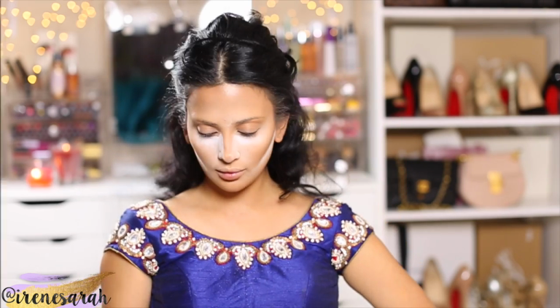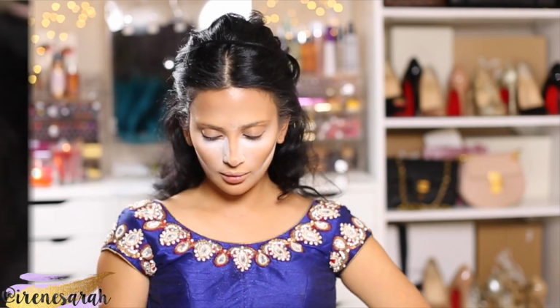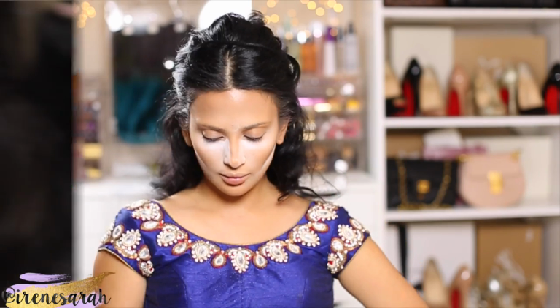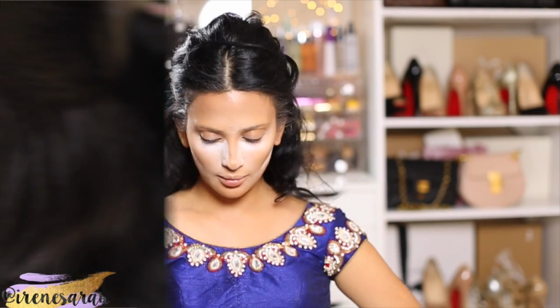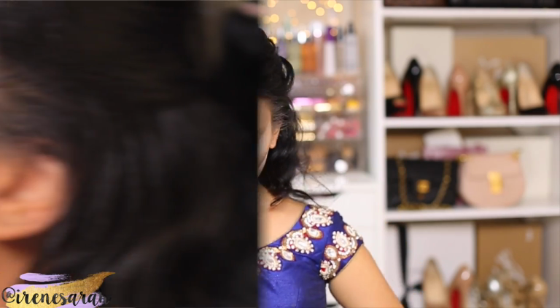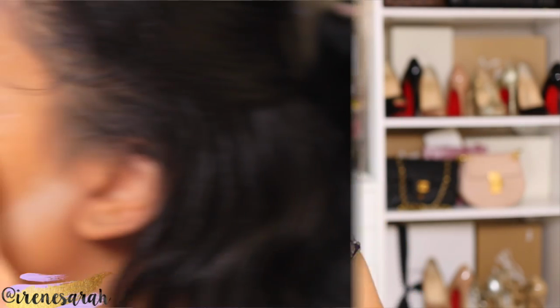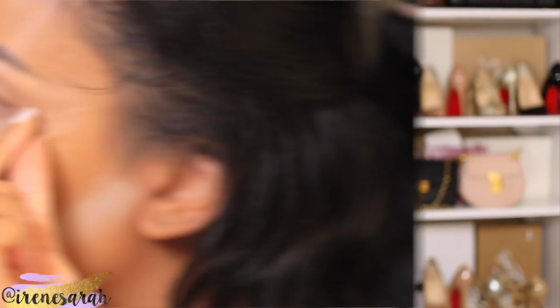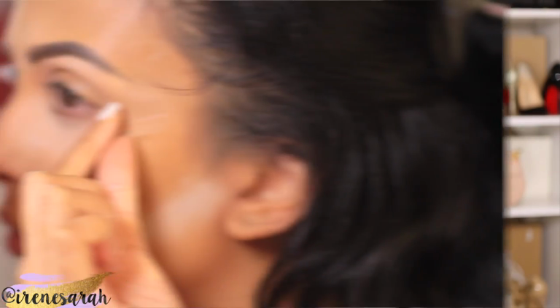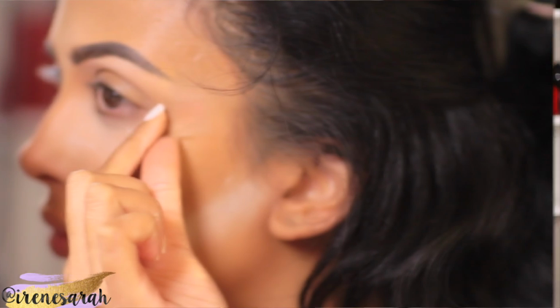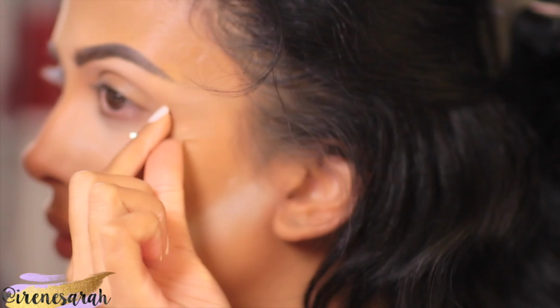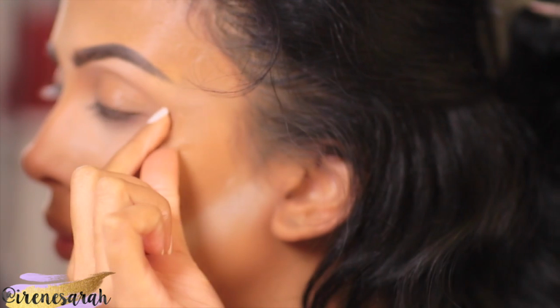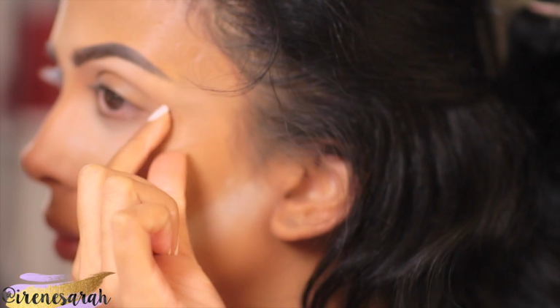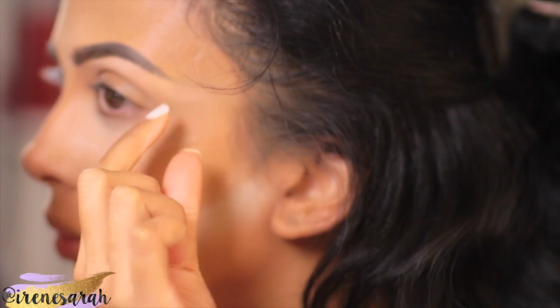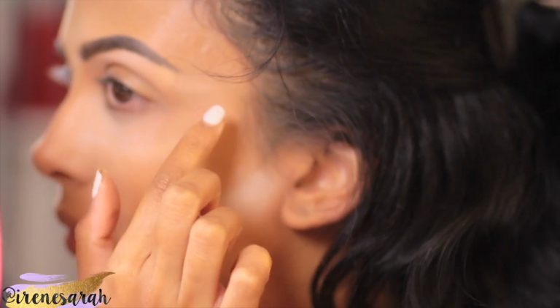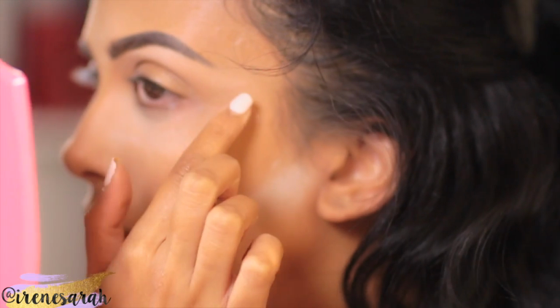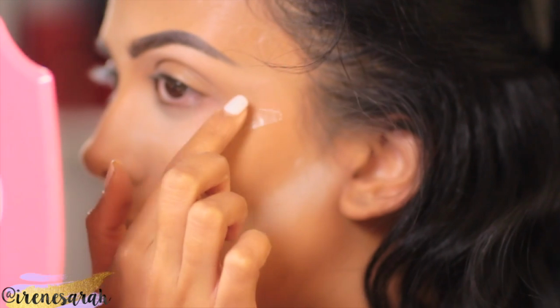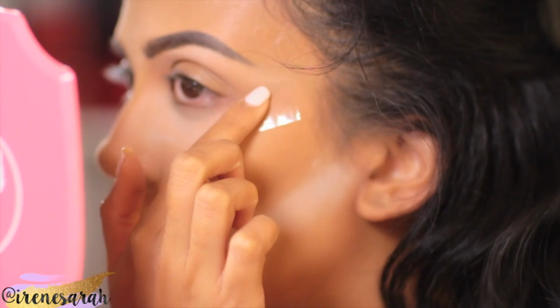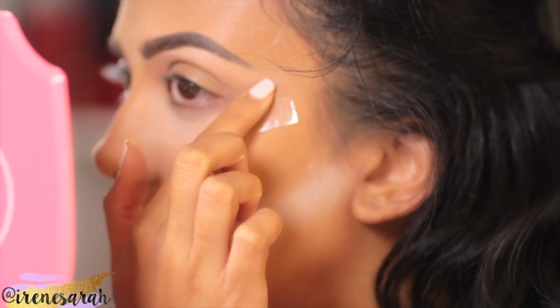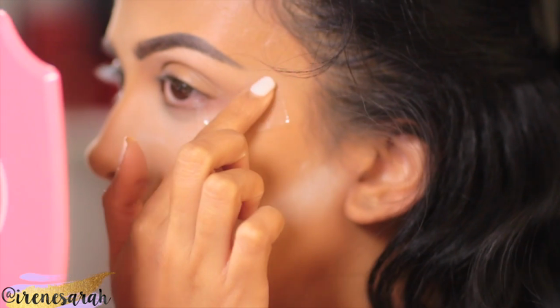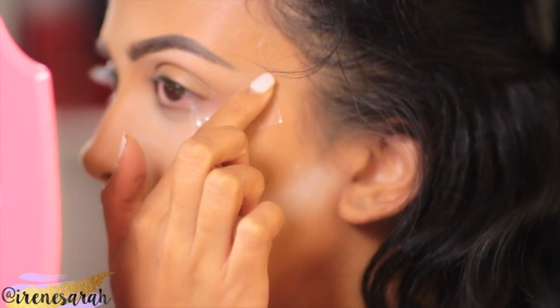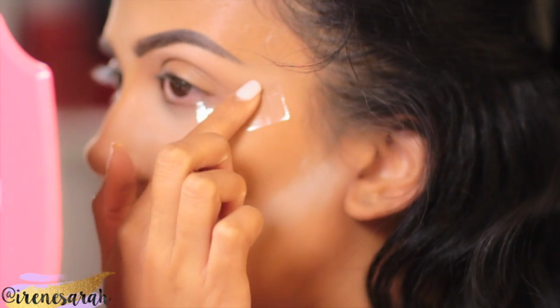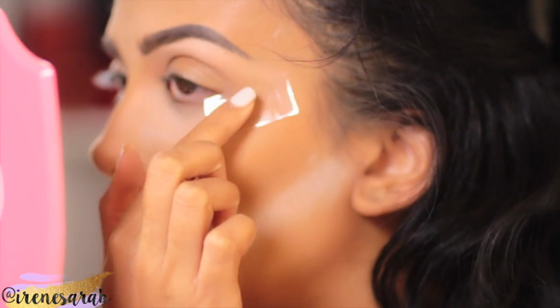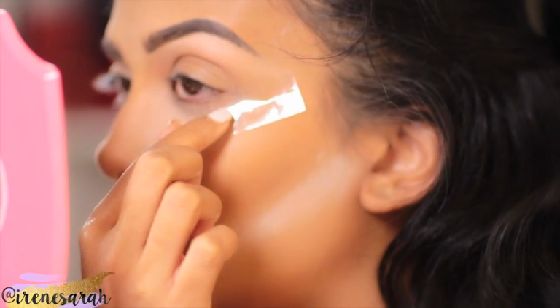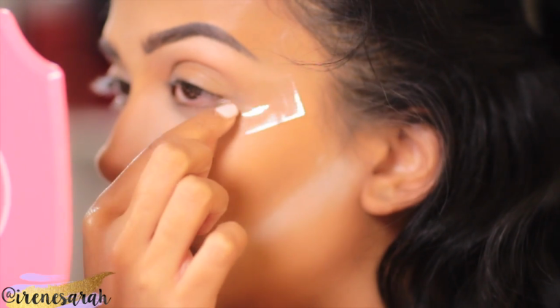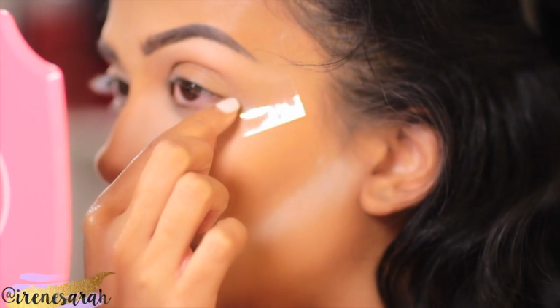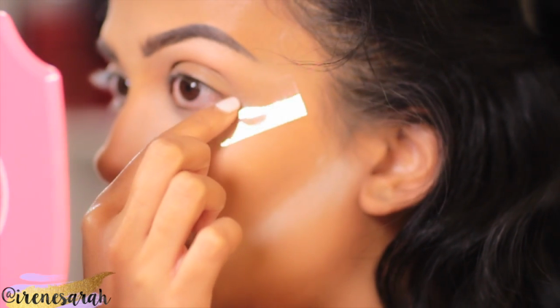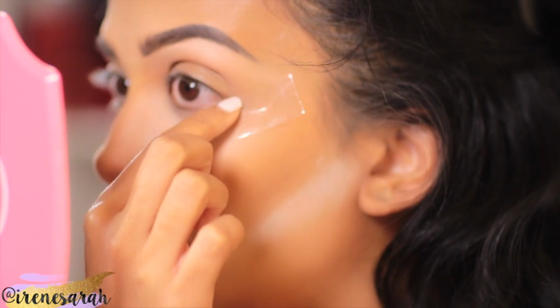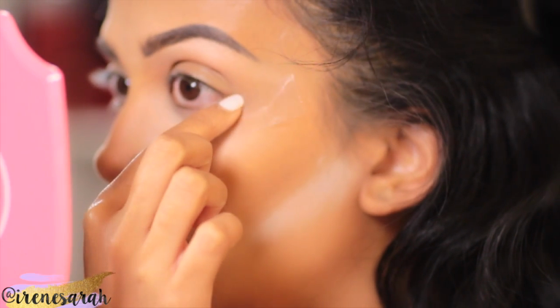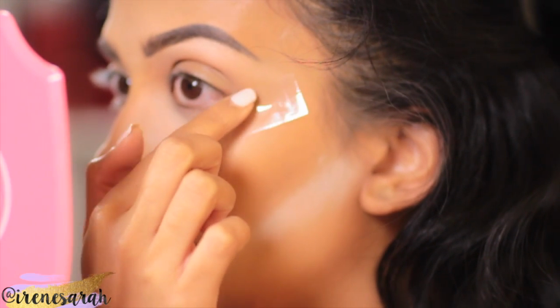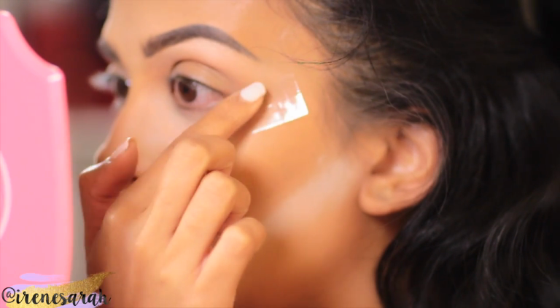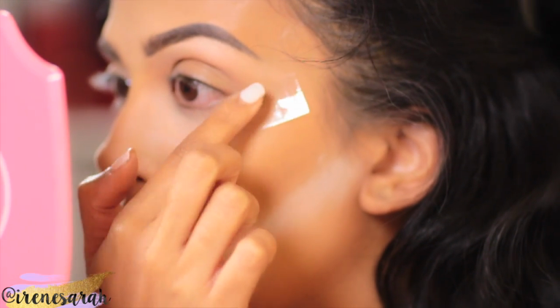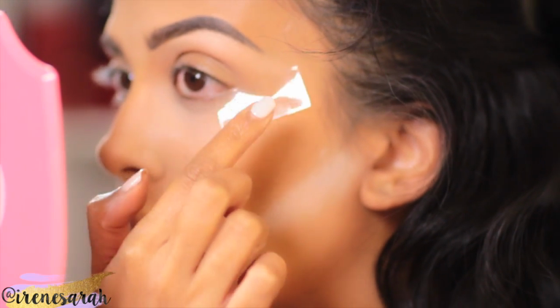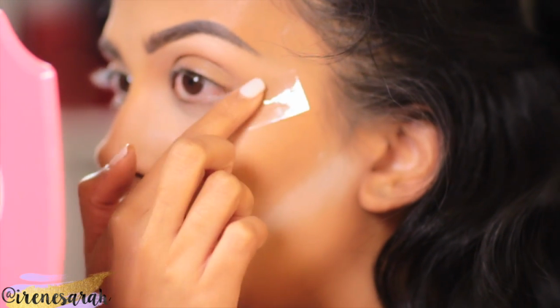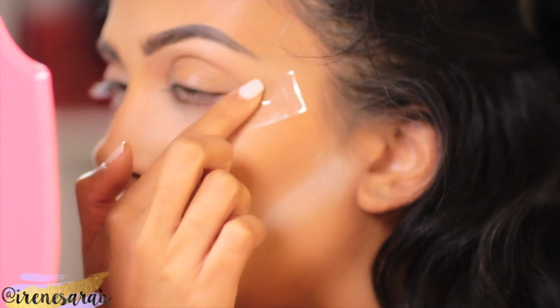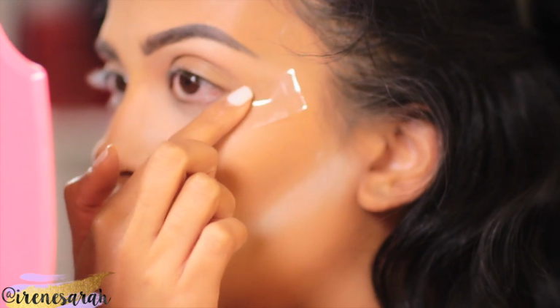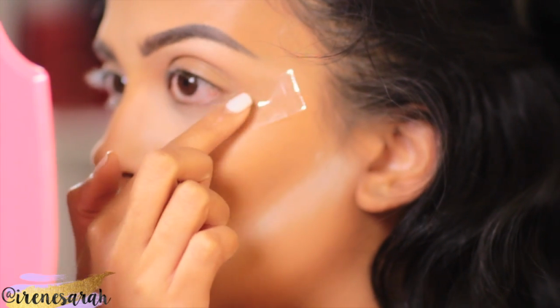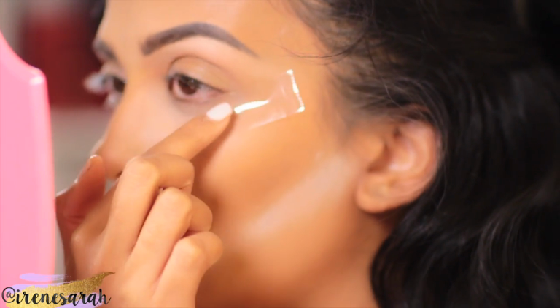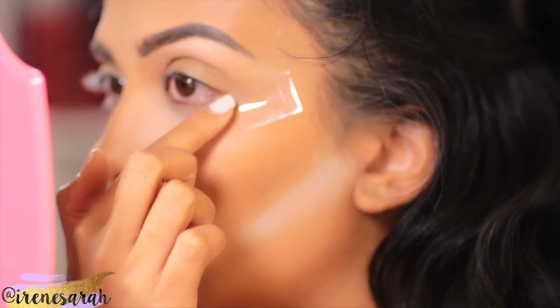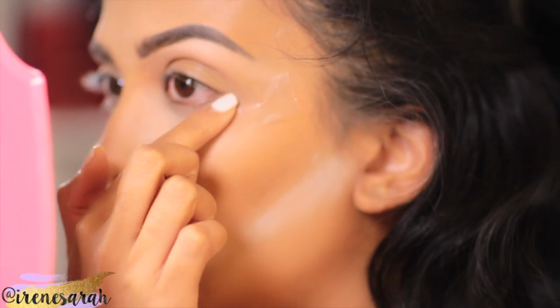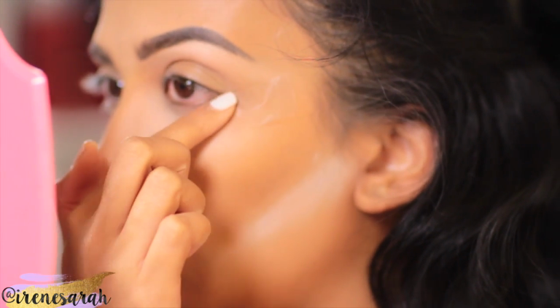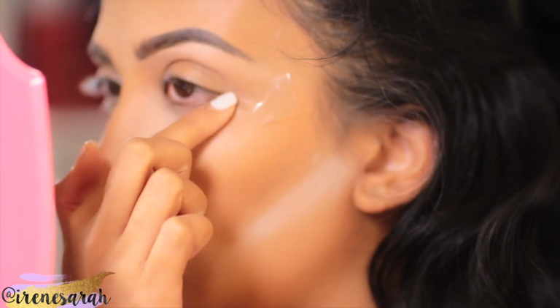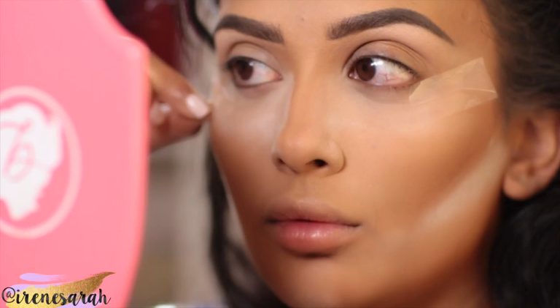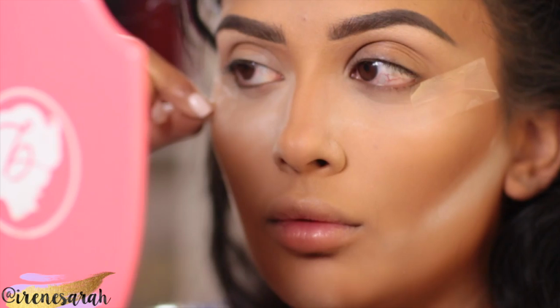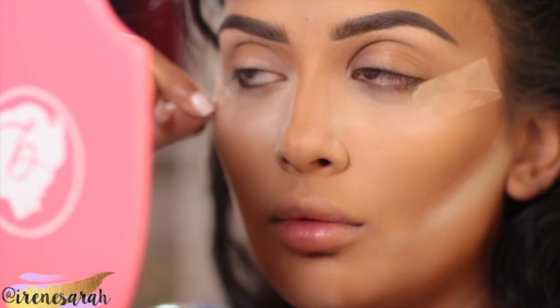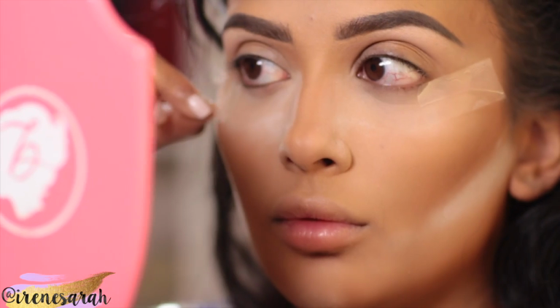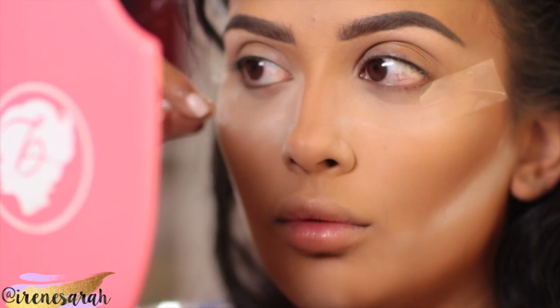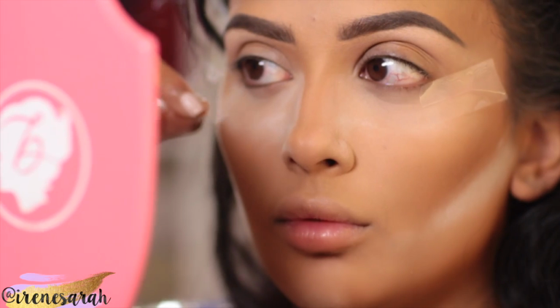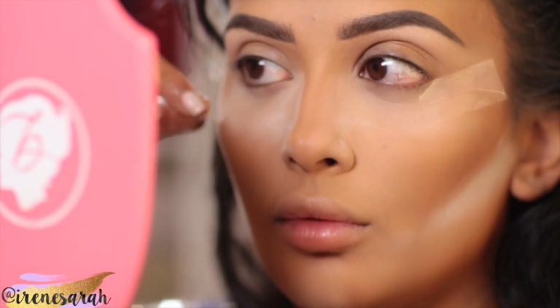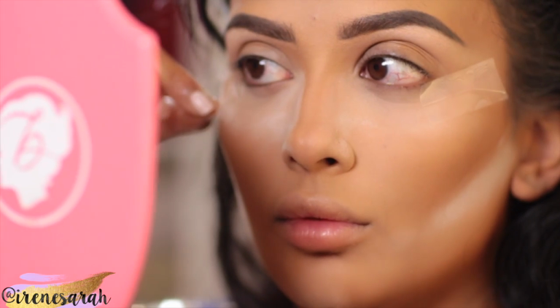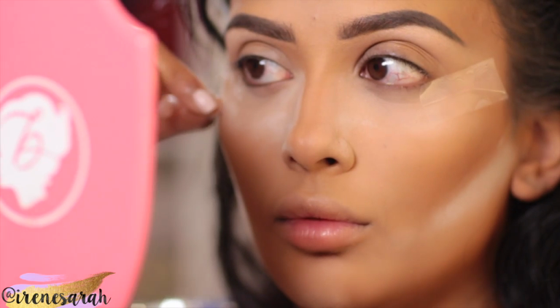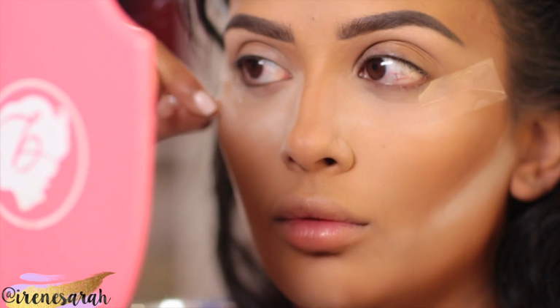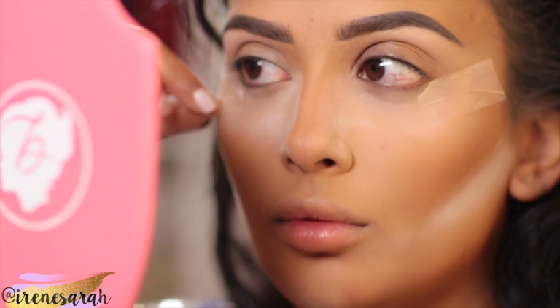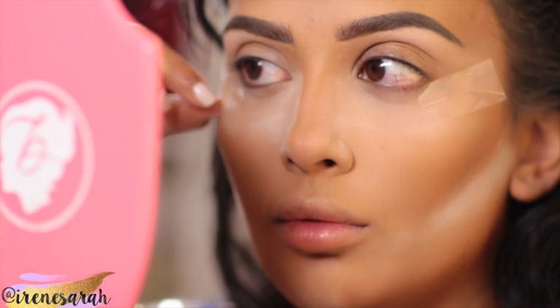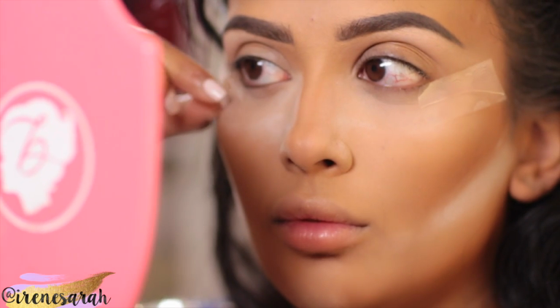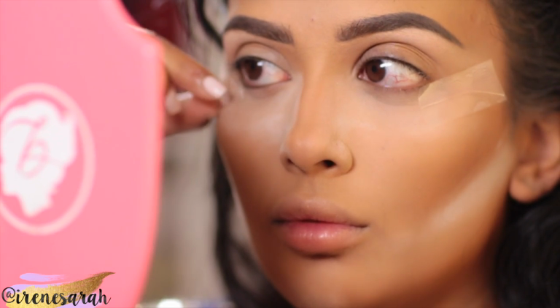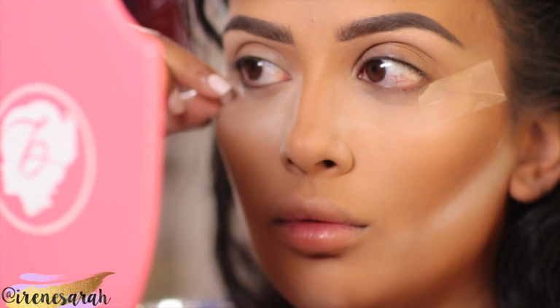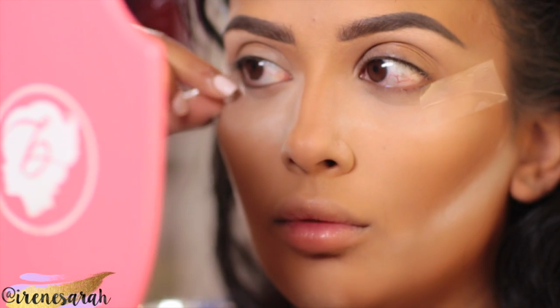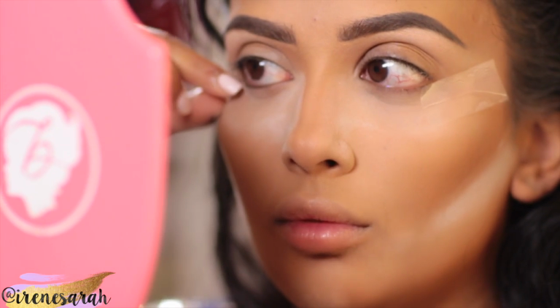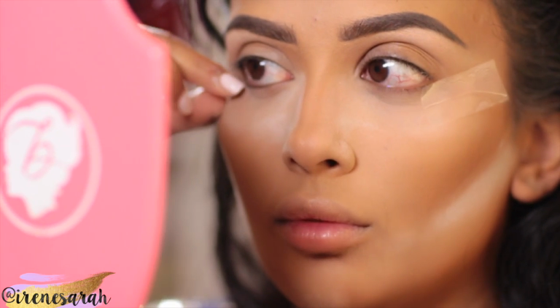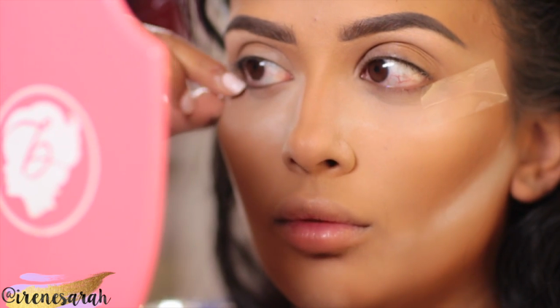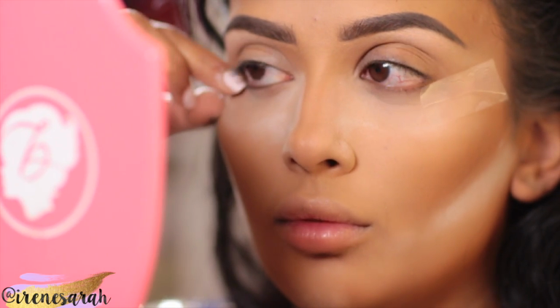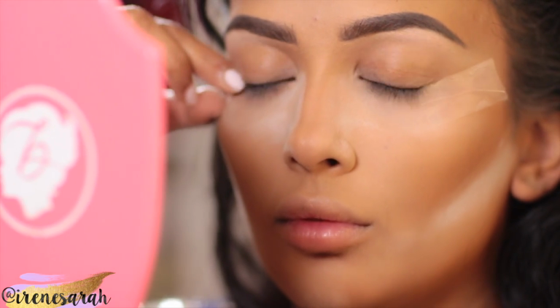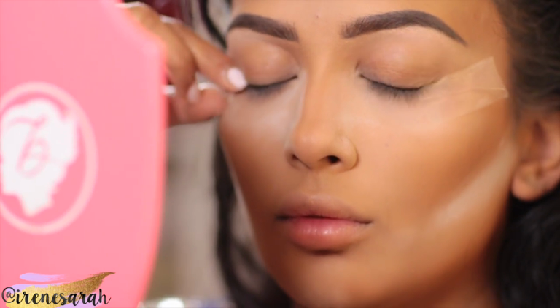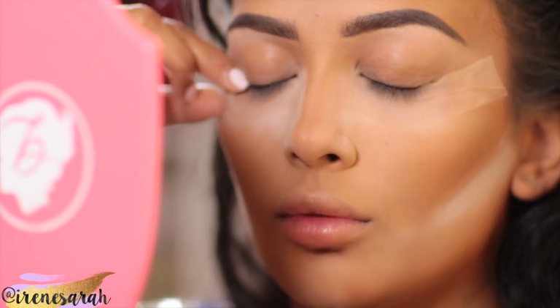And now for eyes. First, we're going to tape our wings because we're going to do a very dramatic eye, so this is going to make life nice and easy.